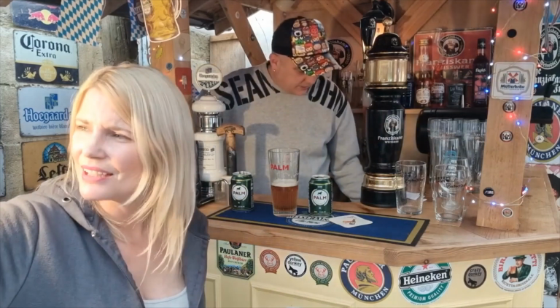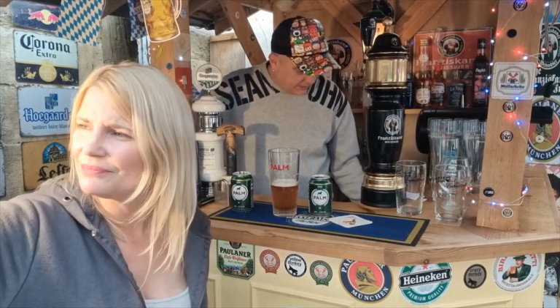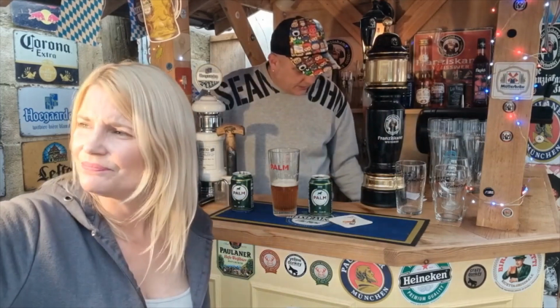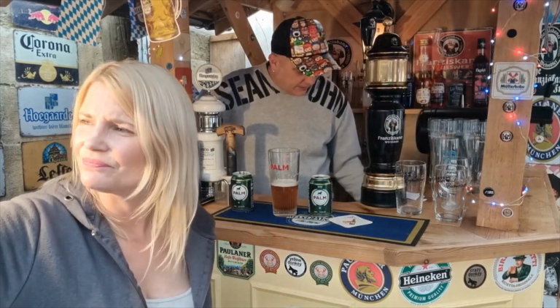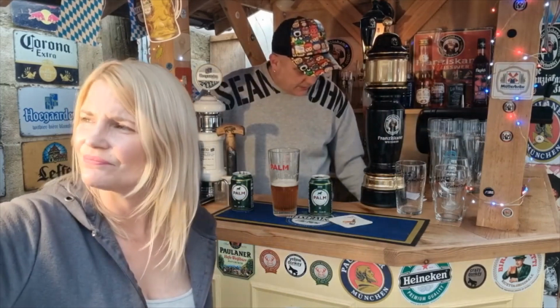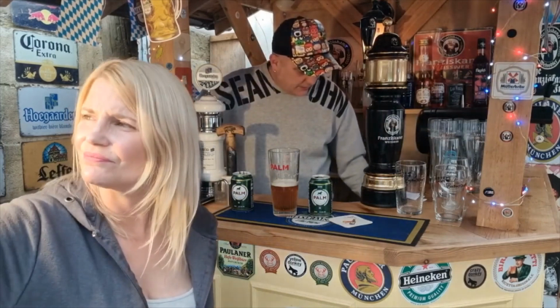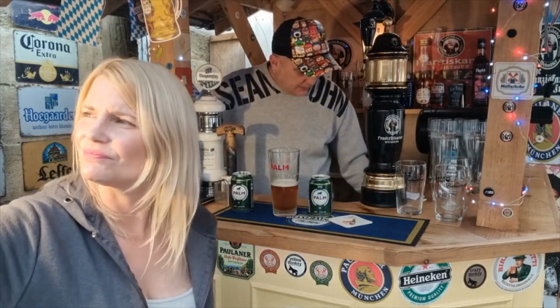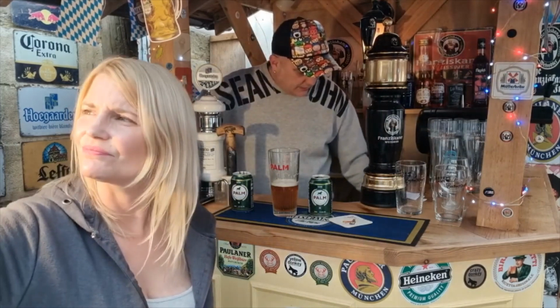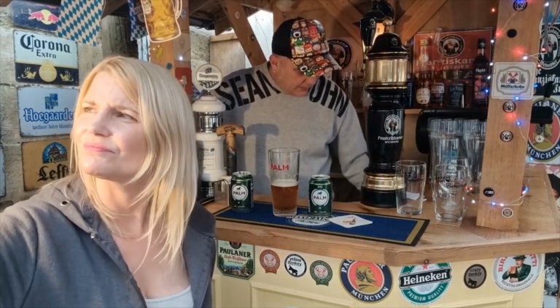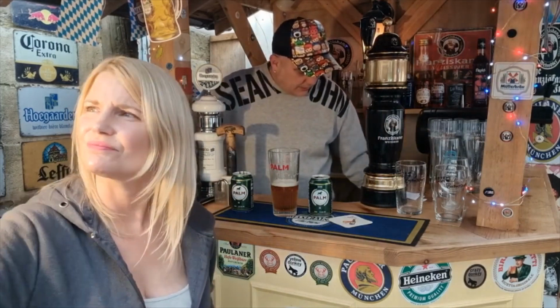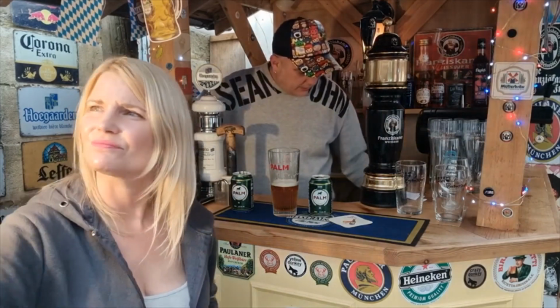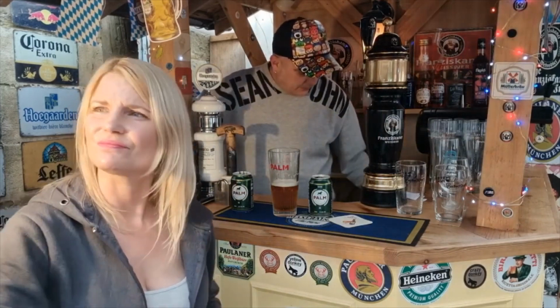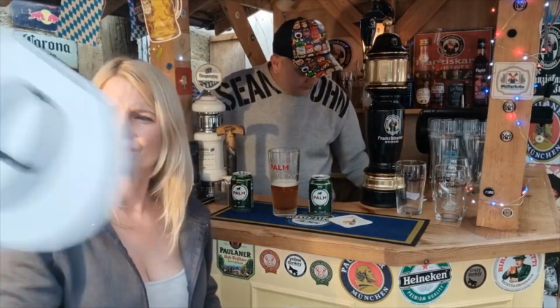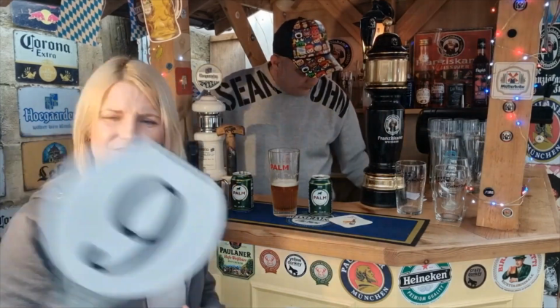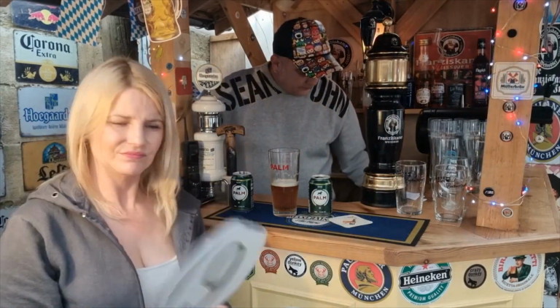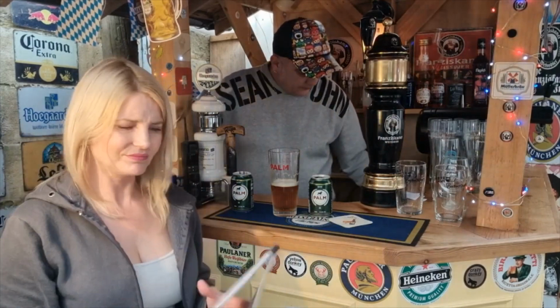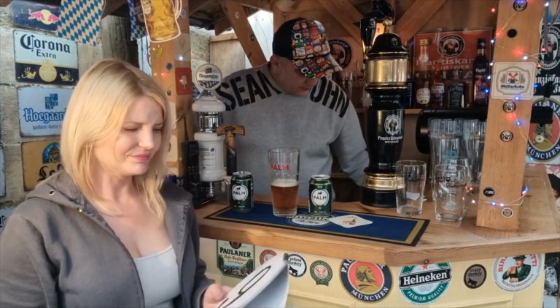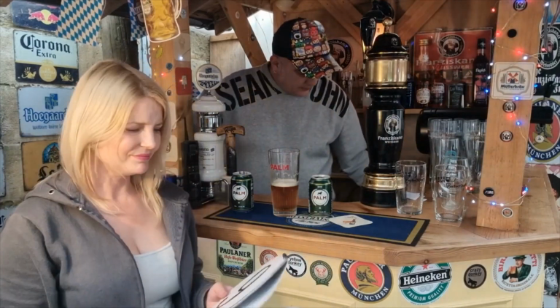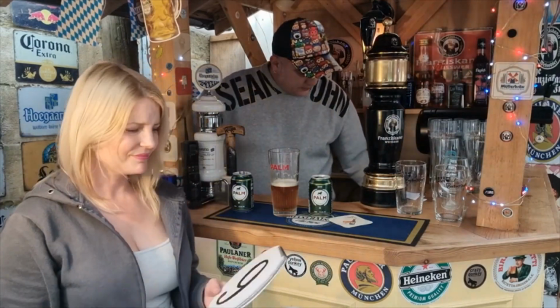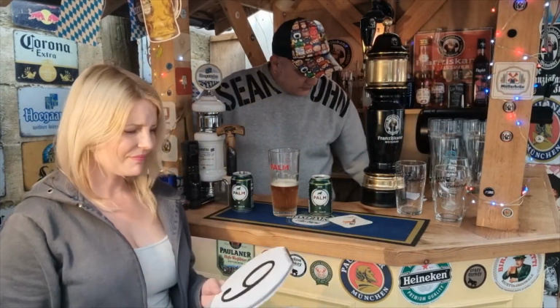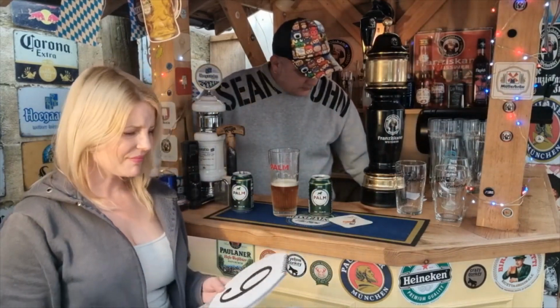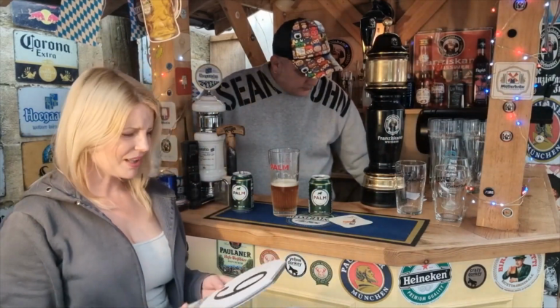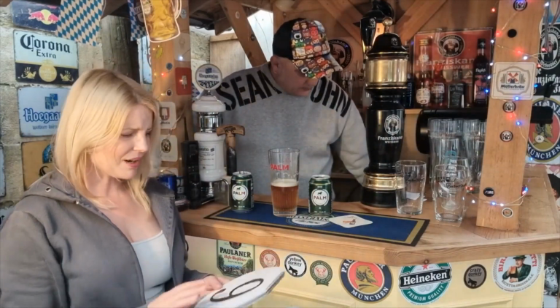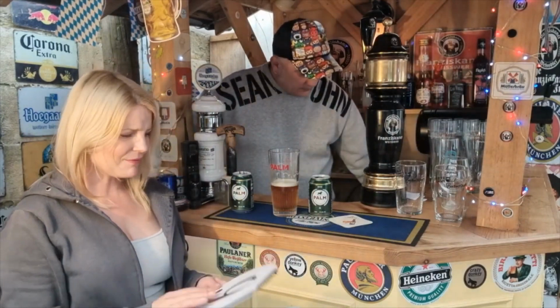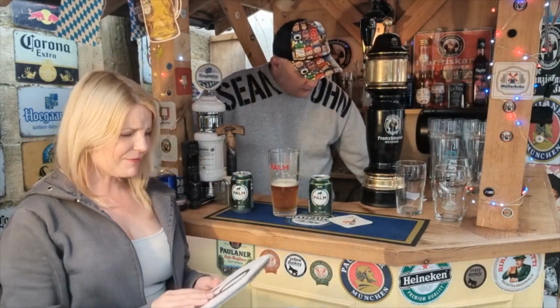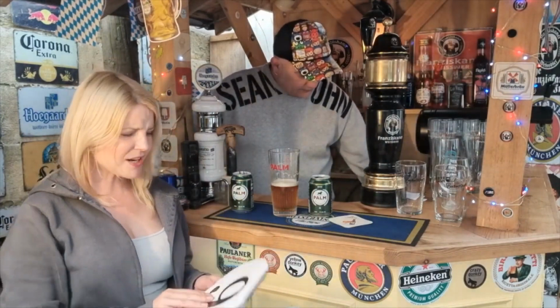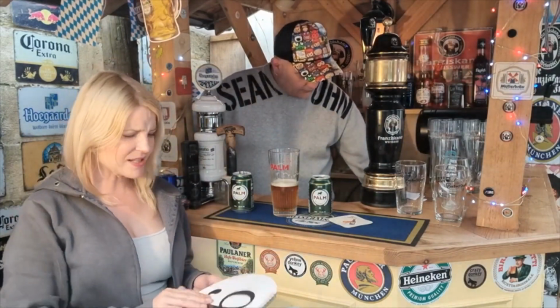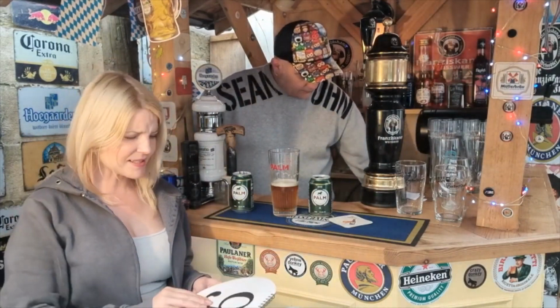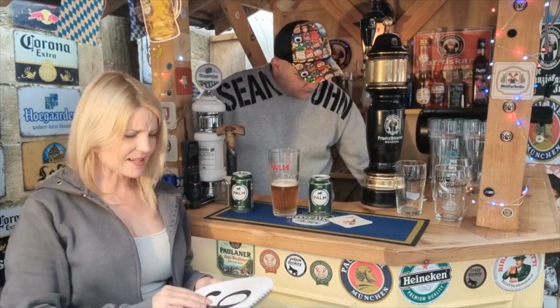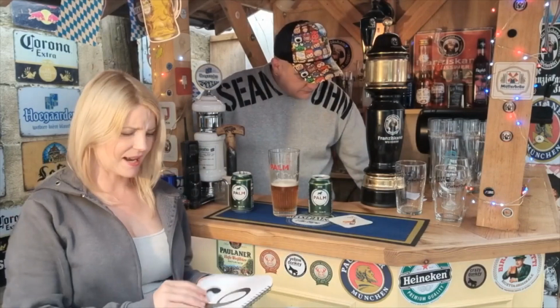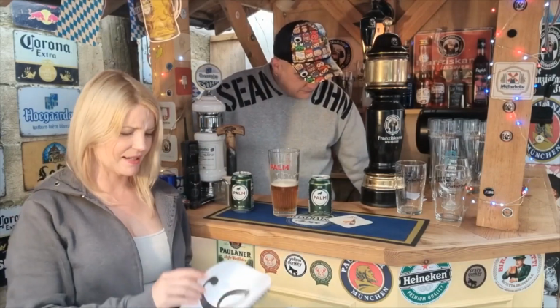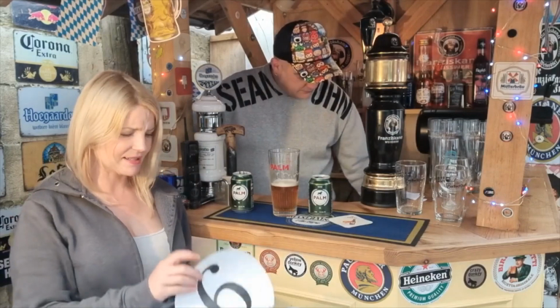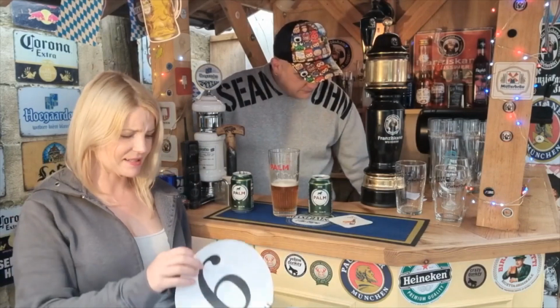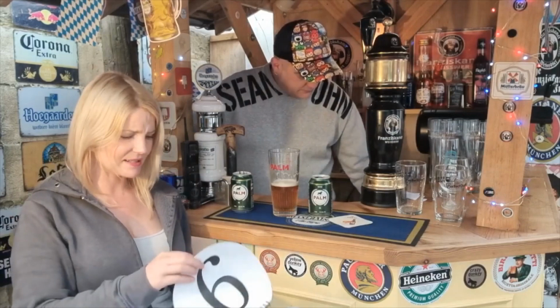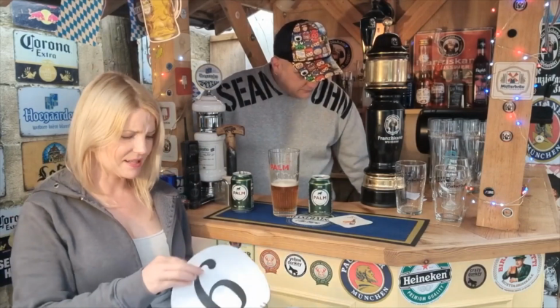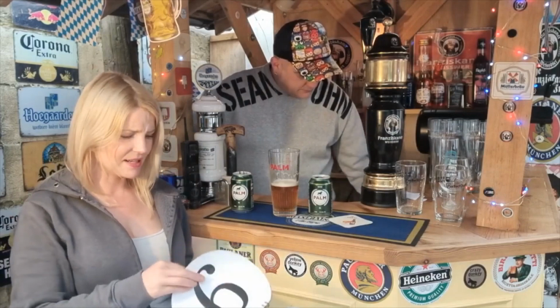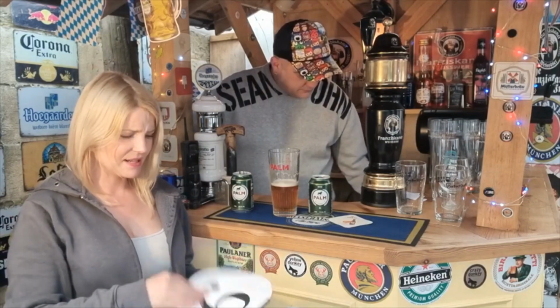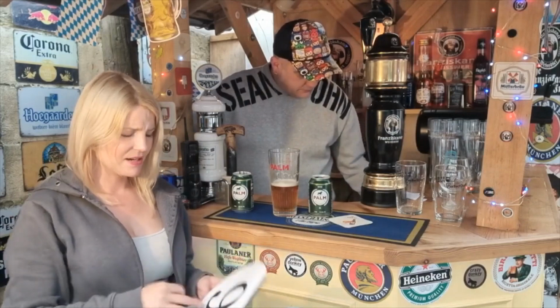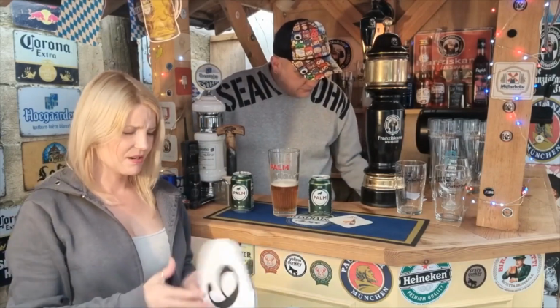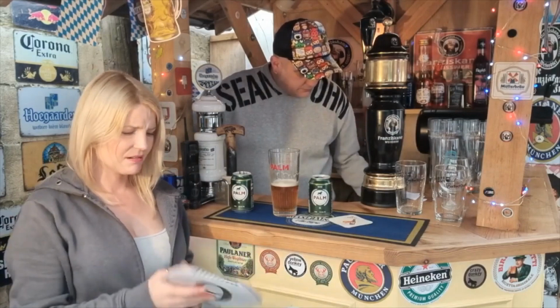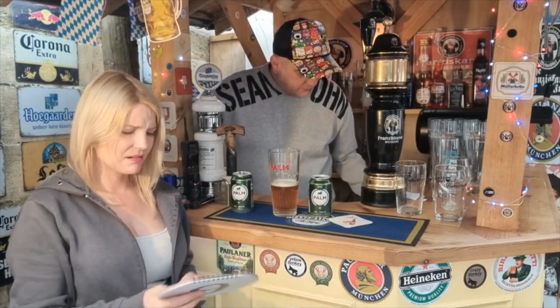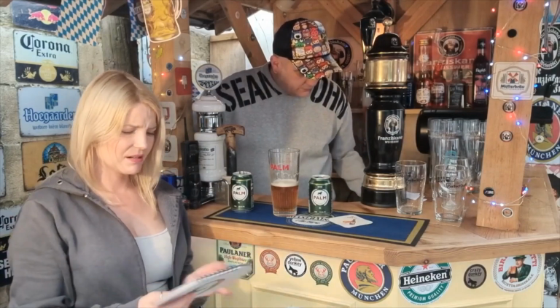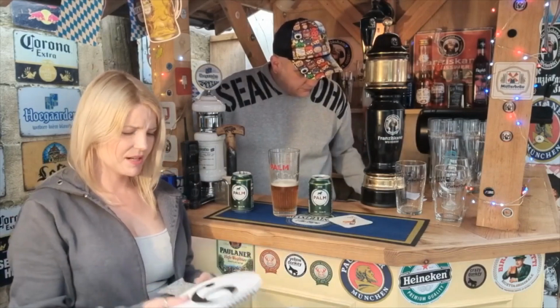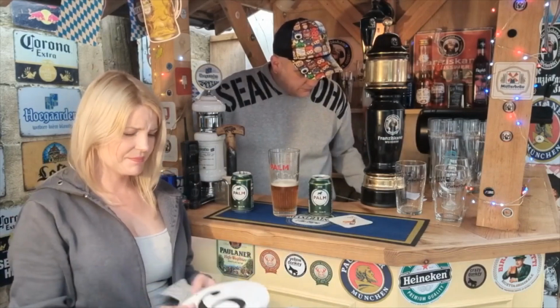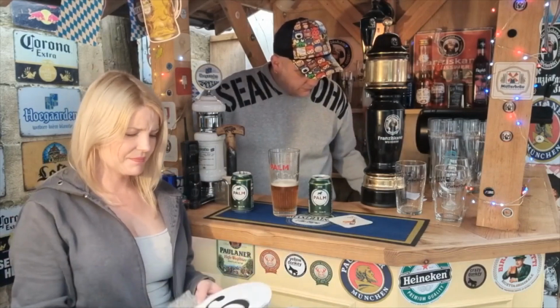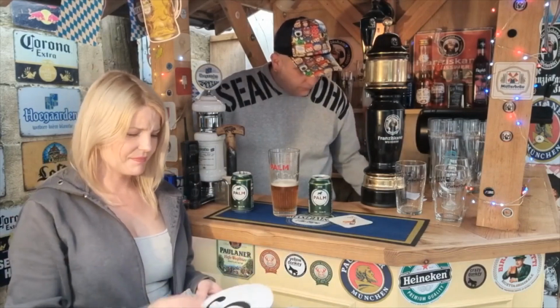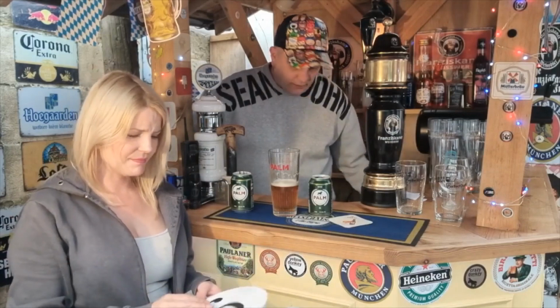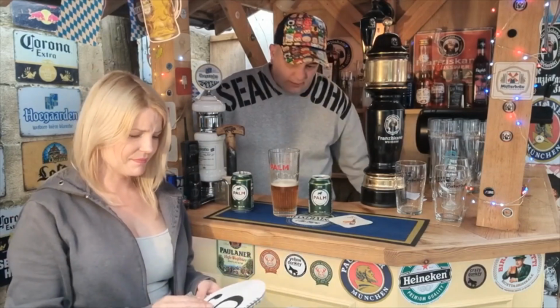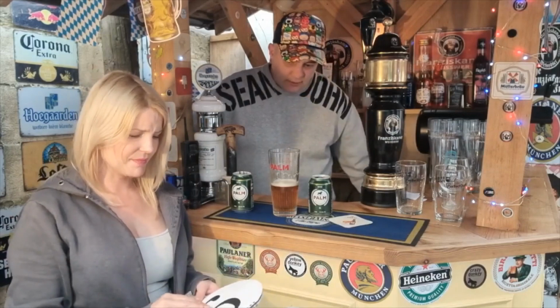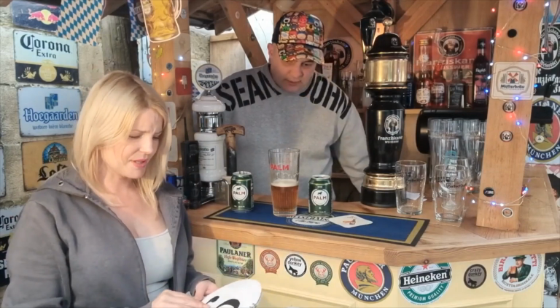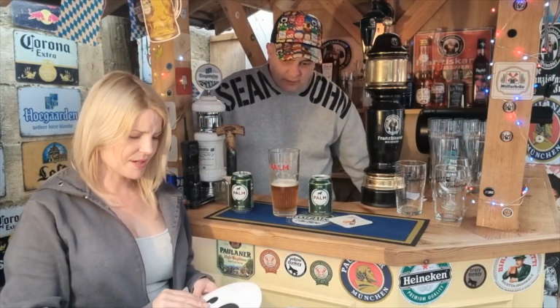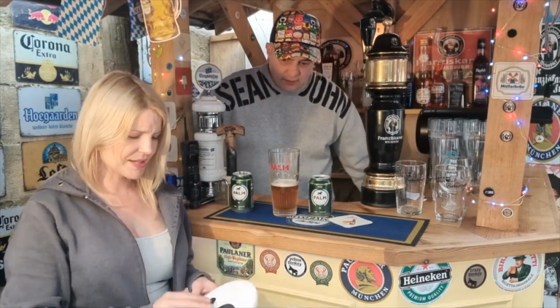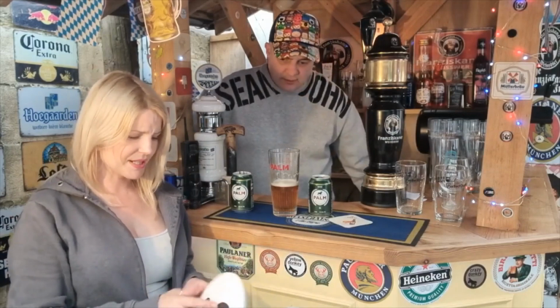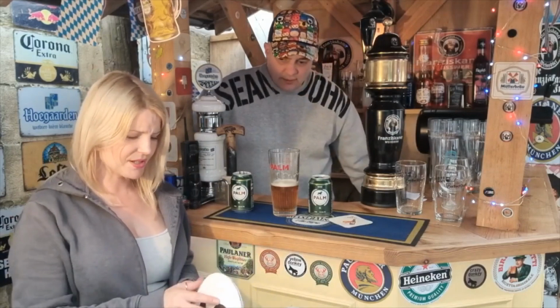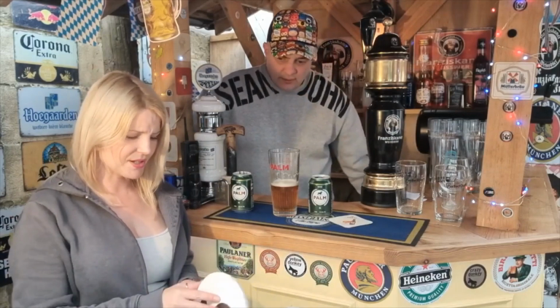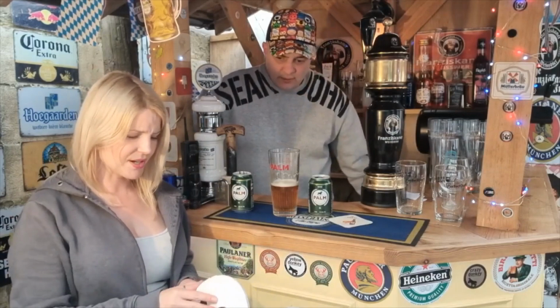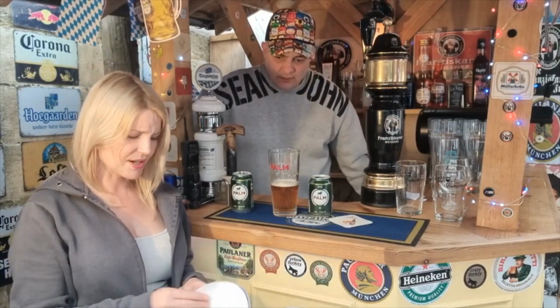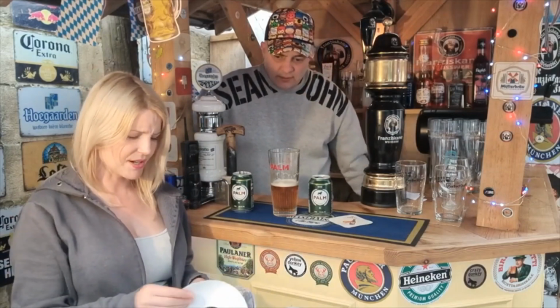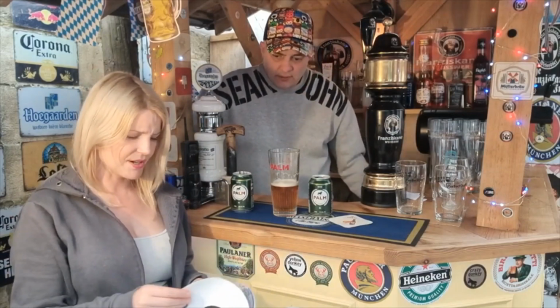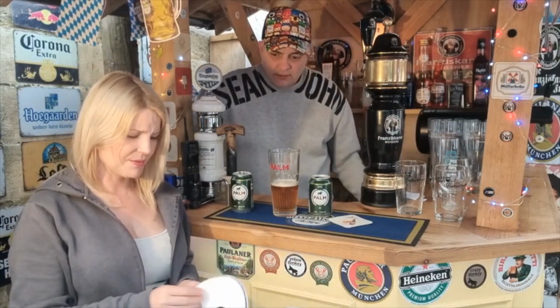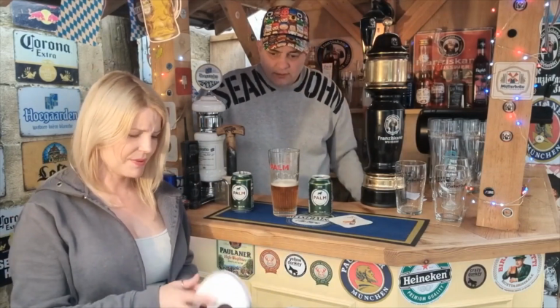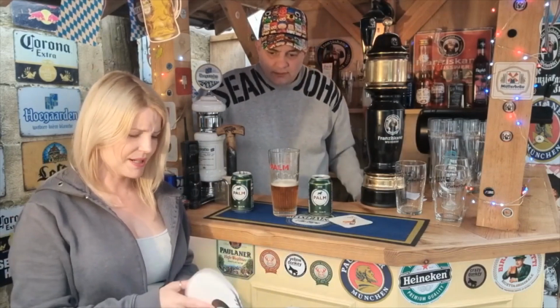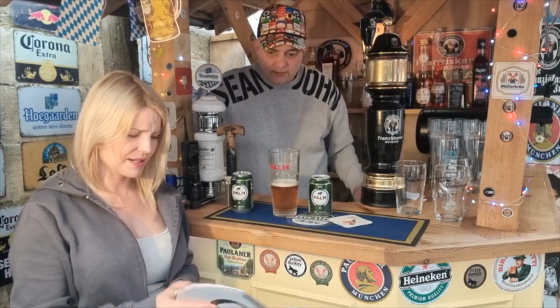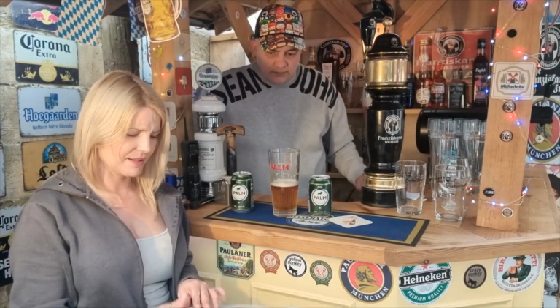It's a definite tough one. I'd have to drink a few to think about it. On first taste I'm going to go with...